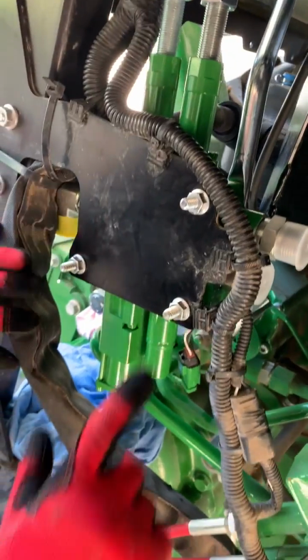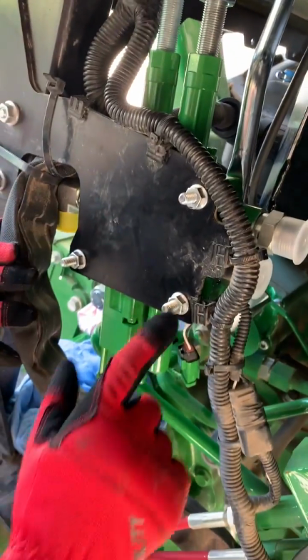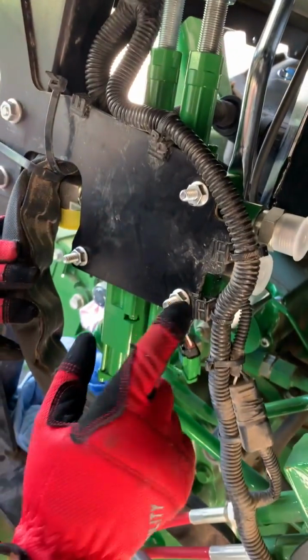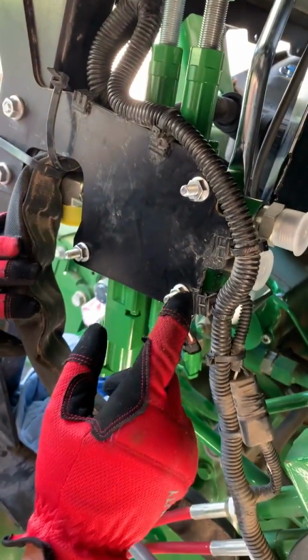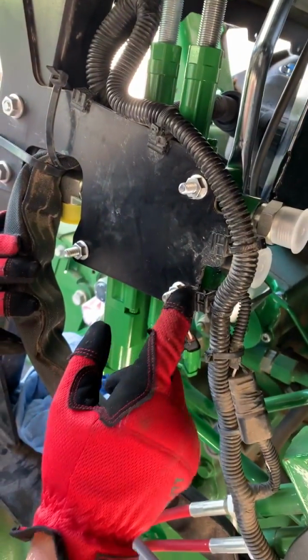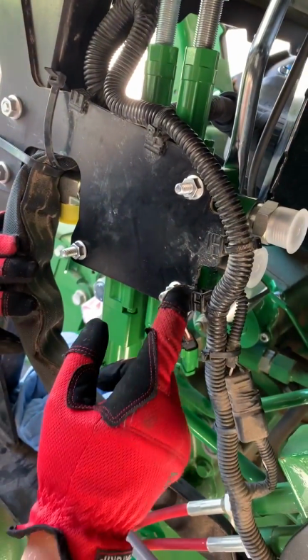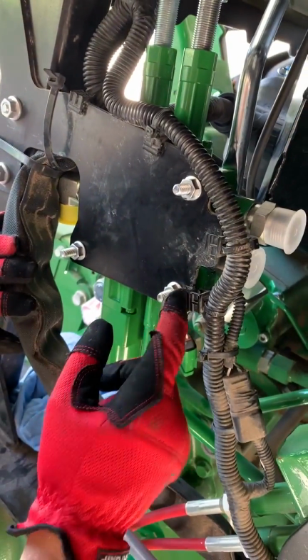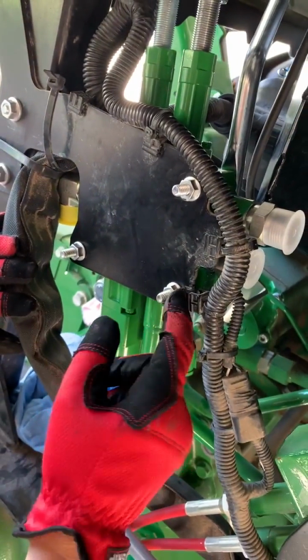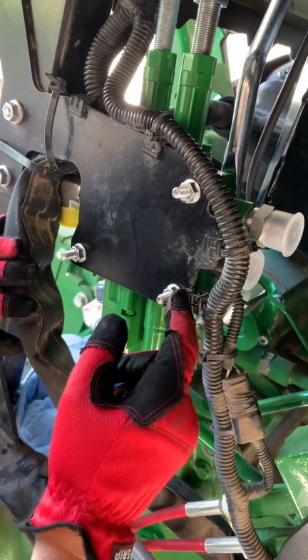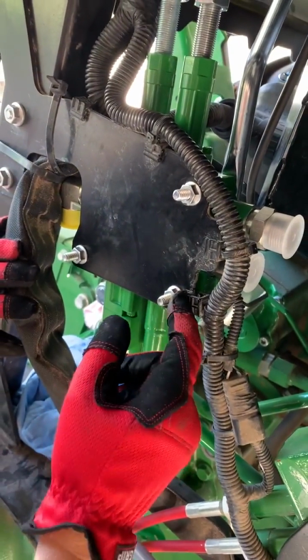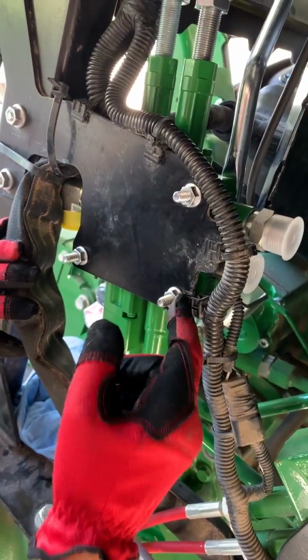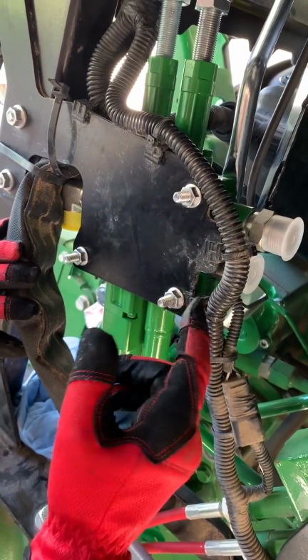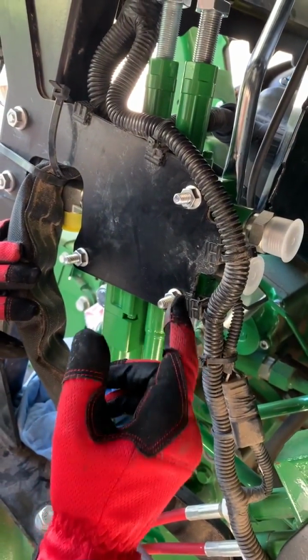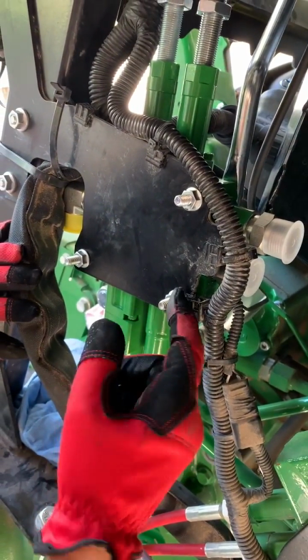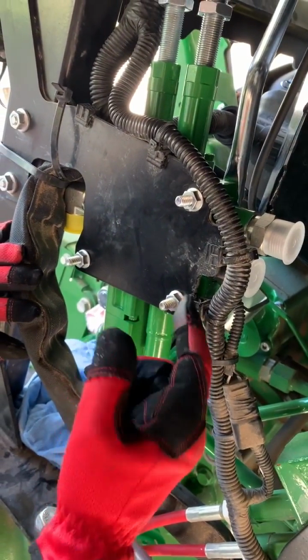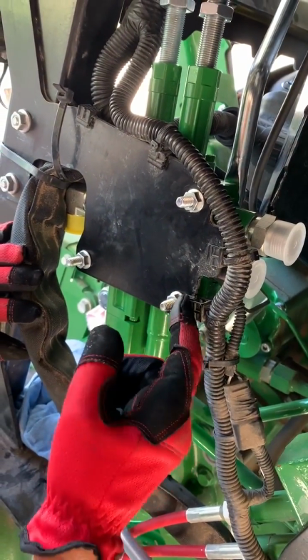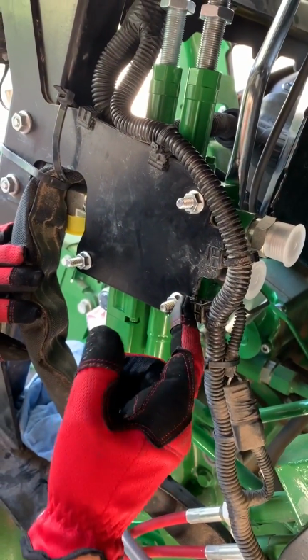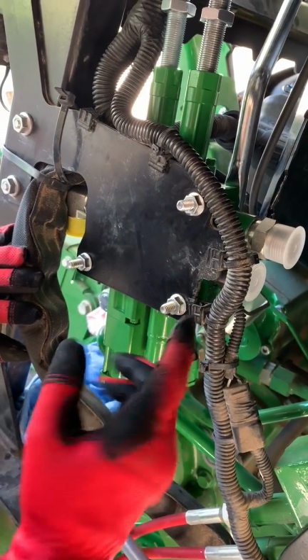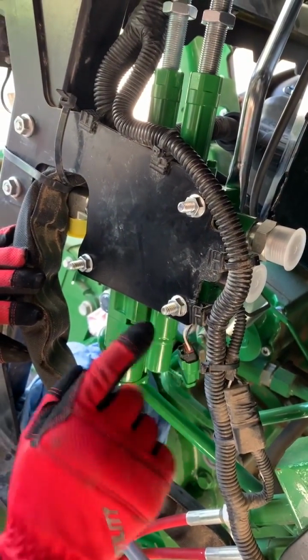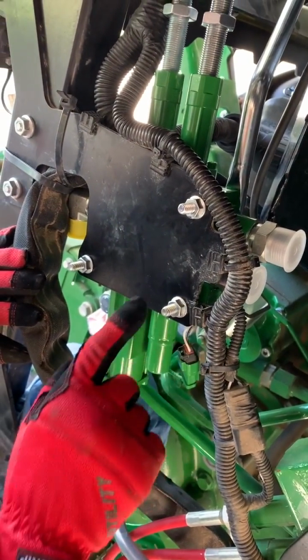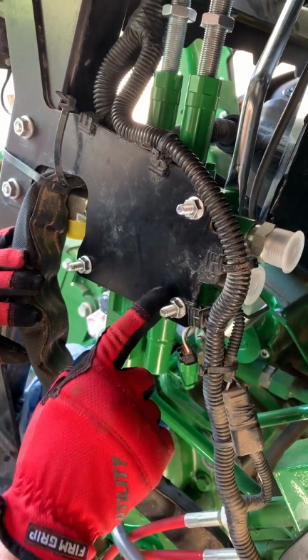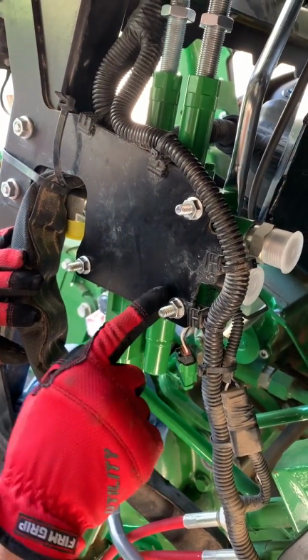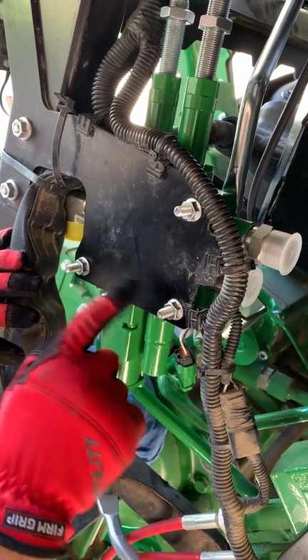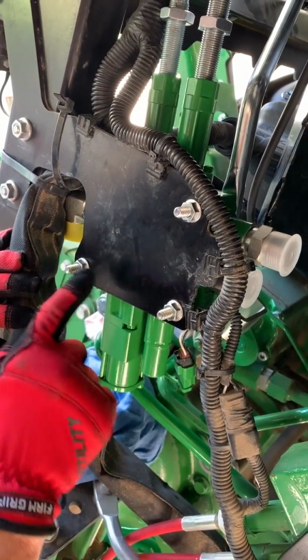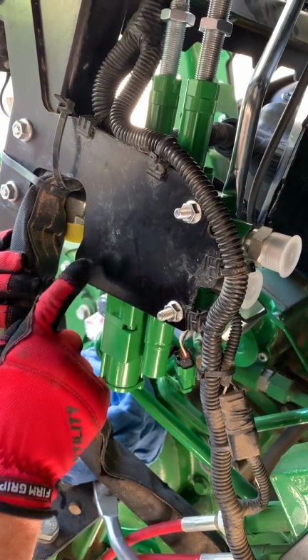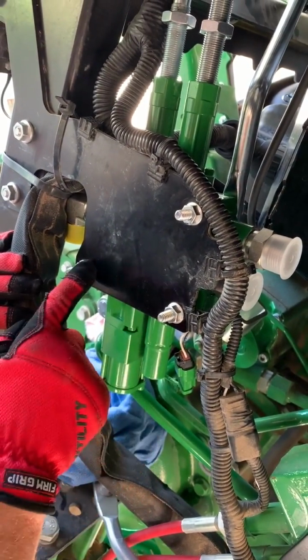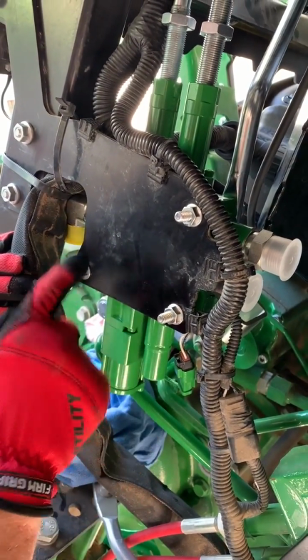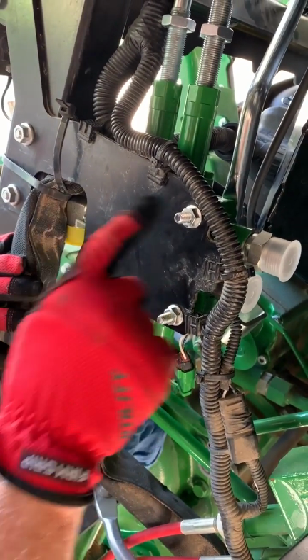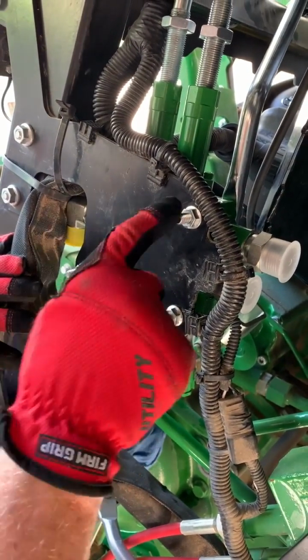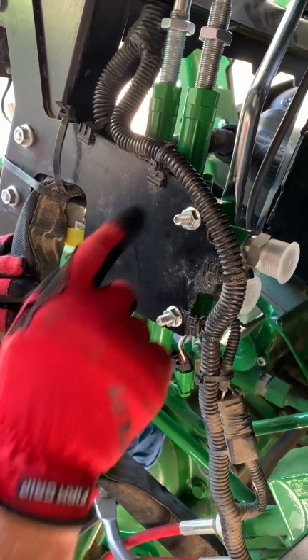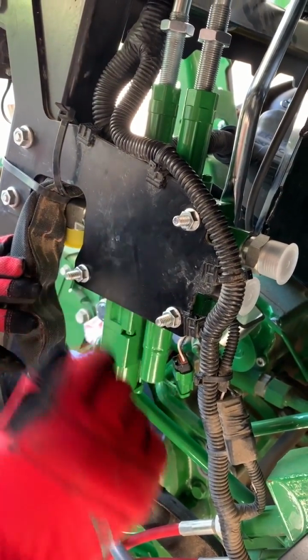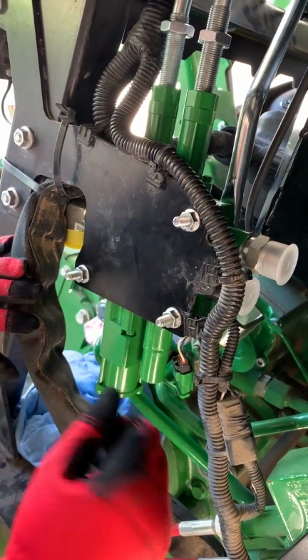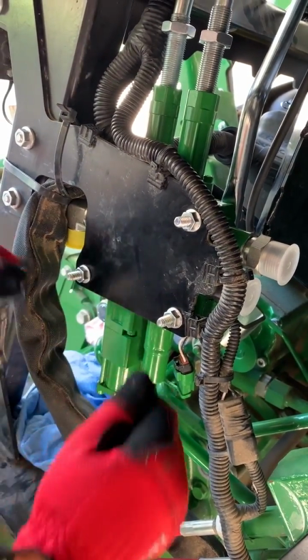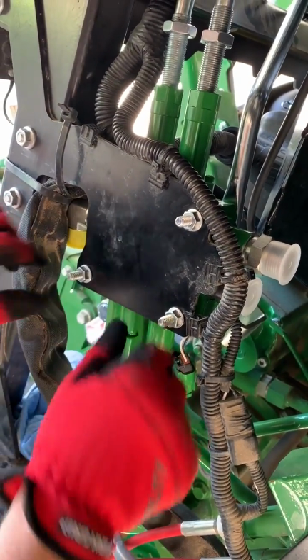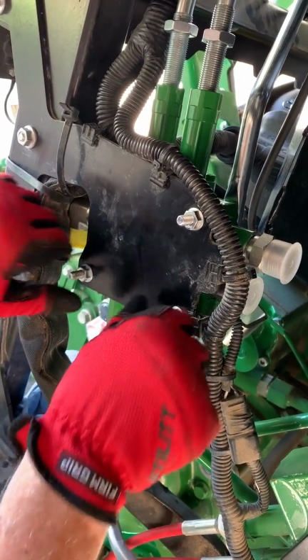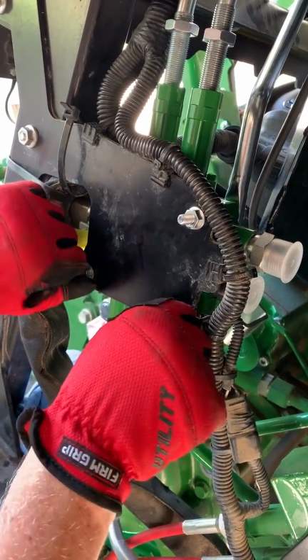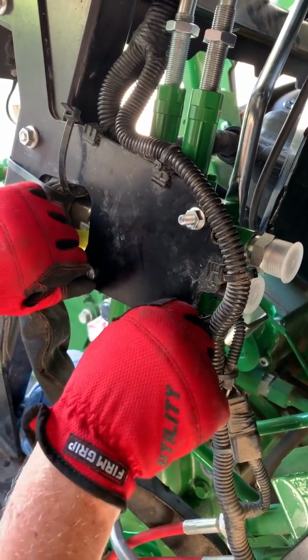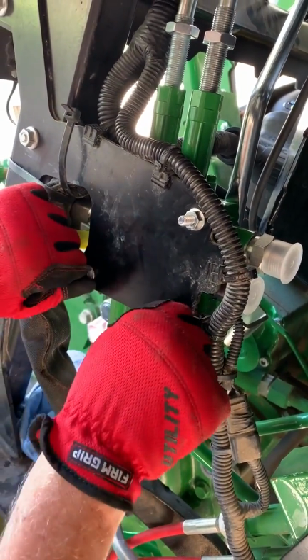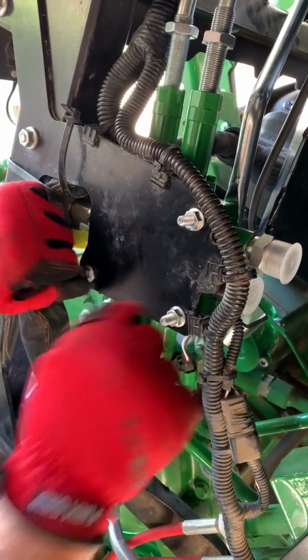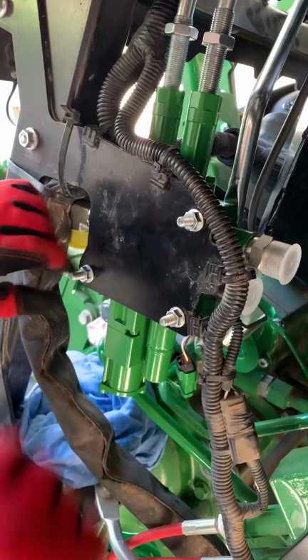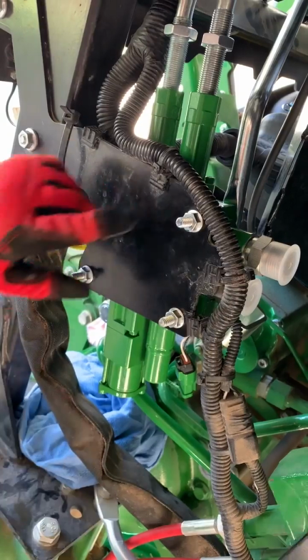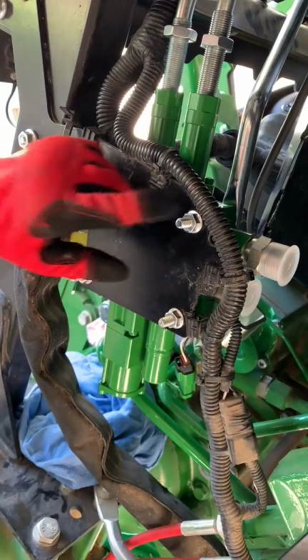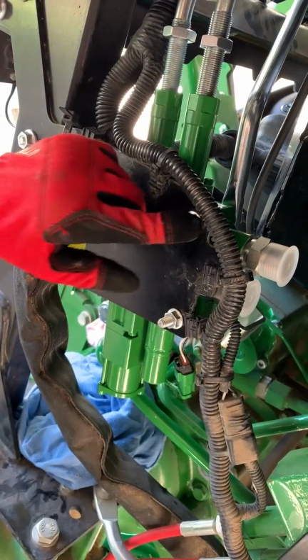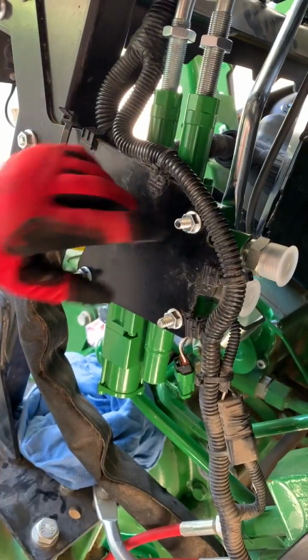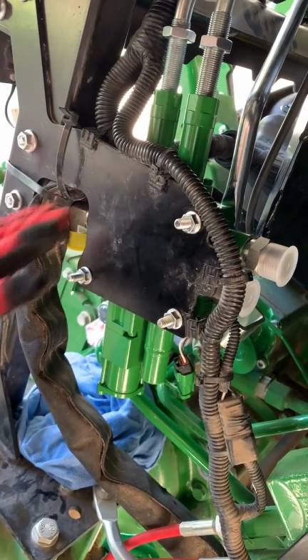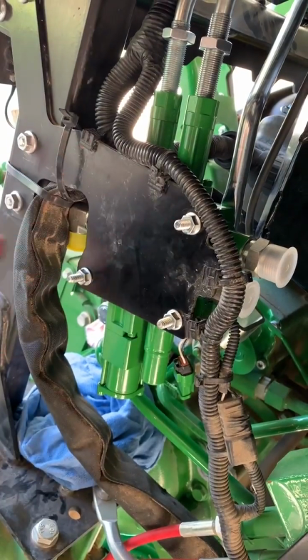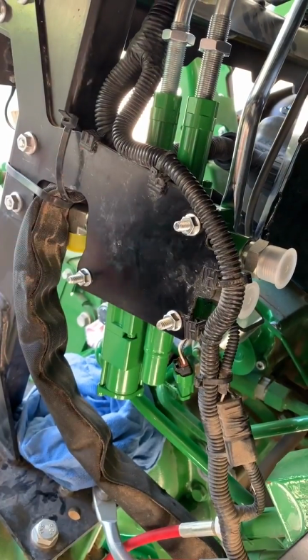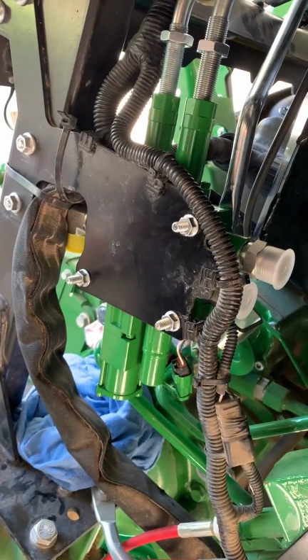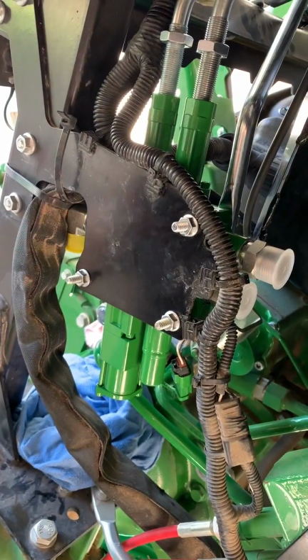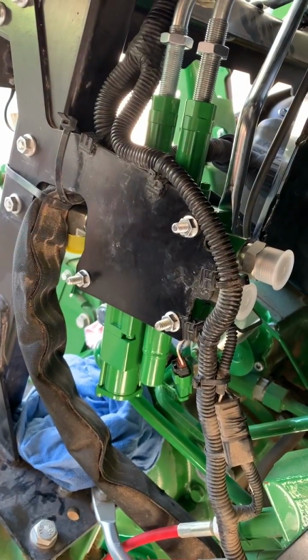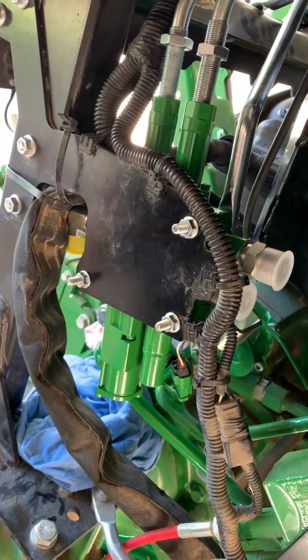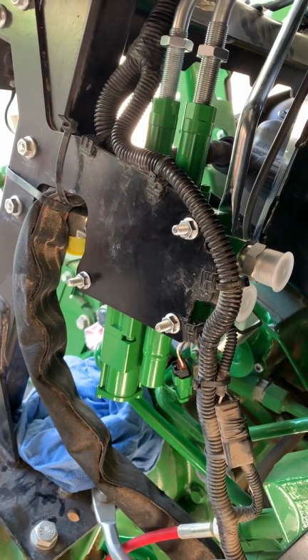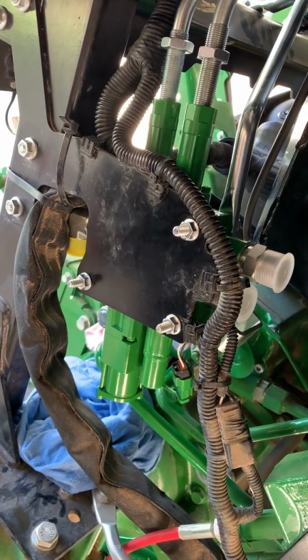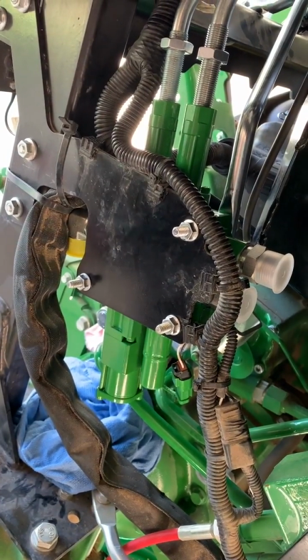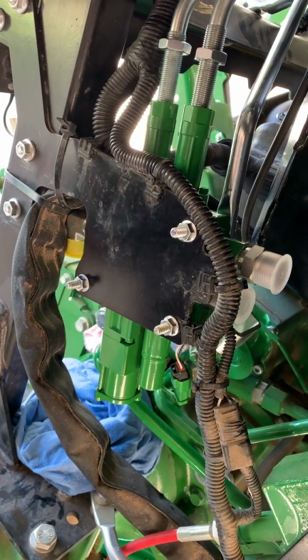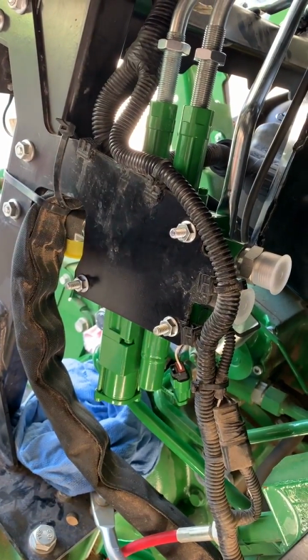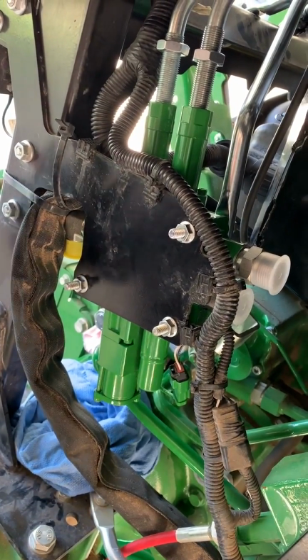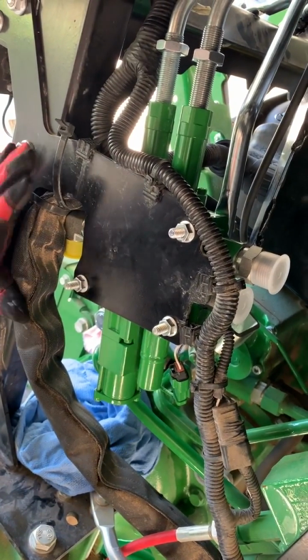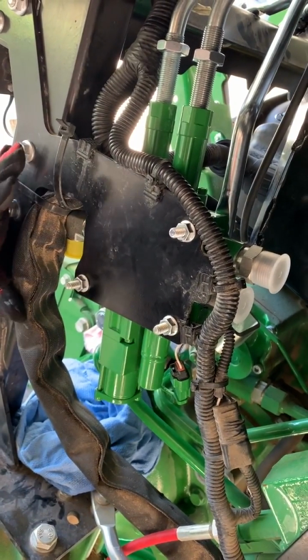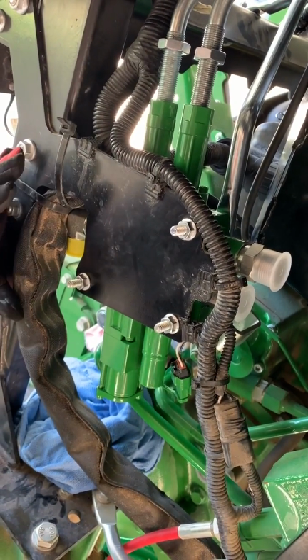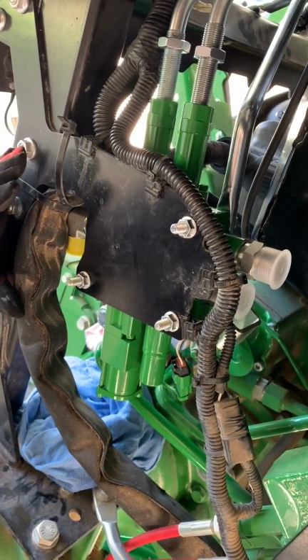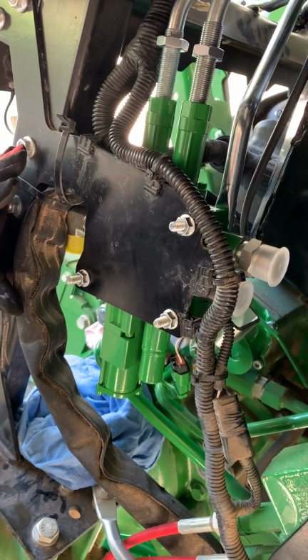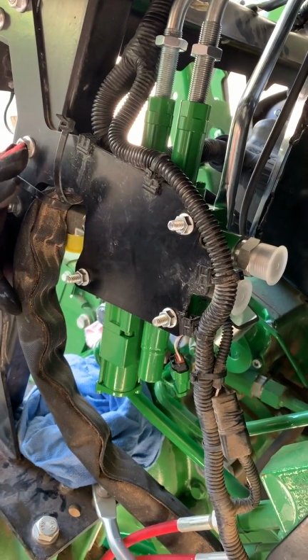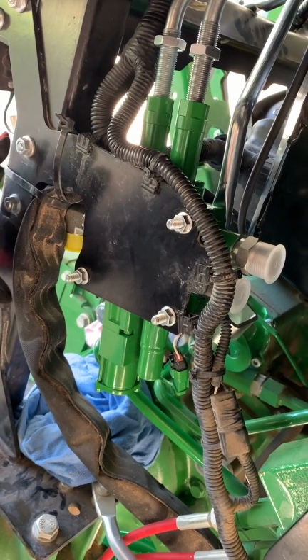These are torqued to 23.5 — I put them on at 24. These bolts stick out so that other plate can go on later.